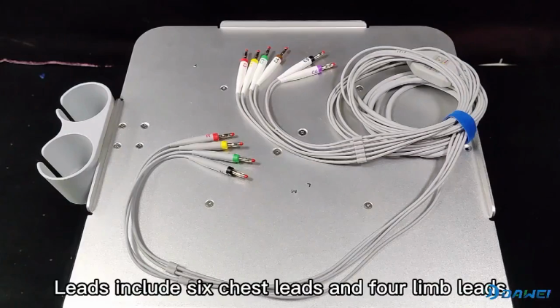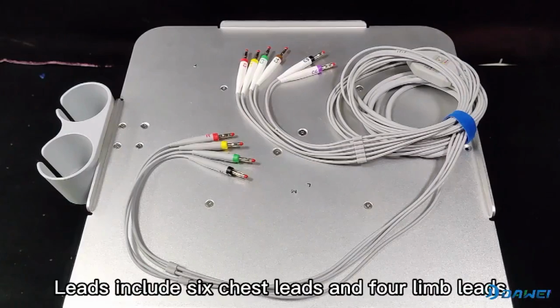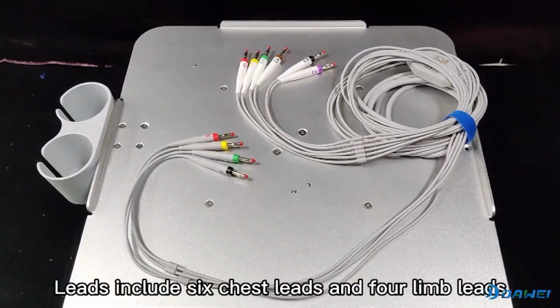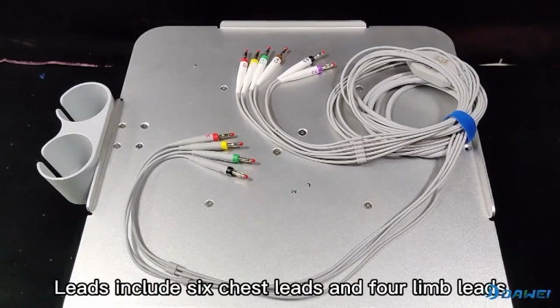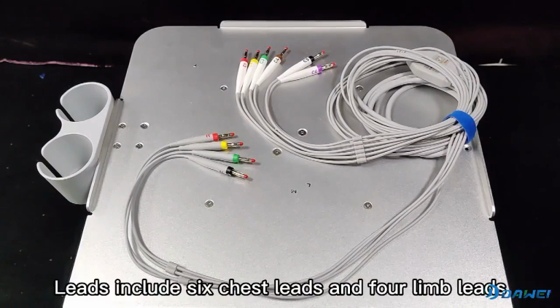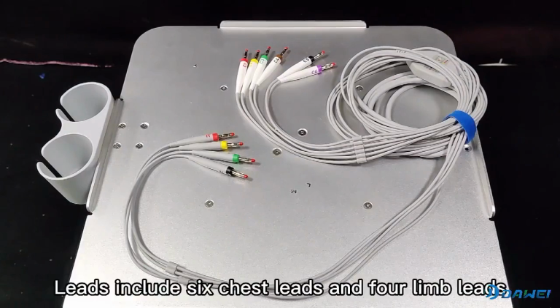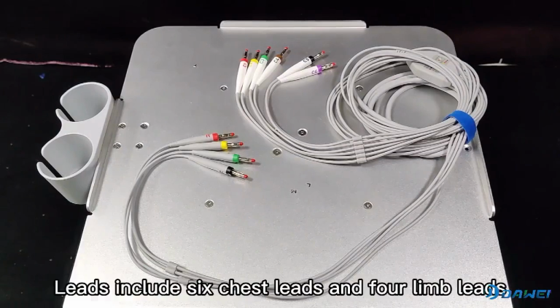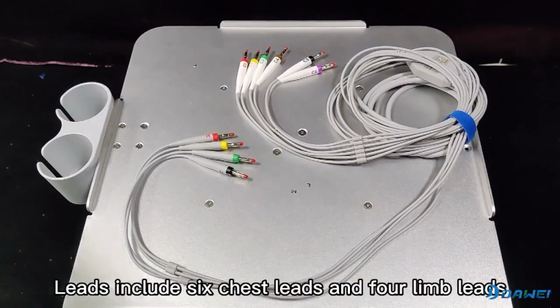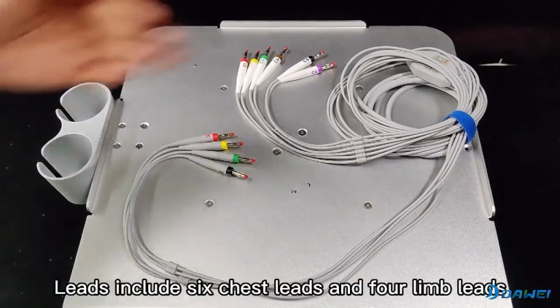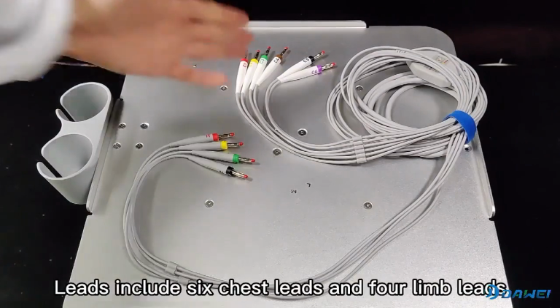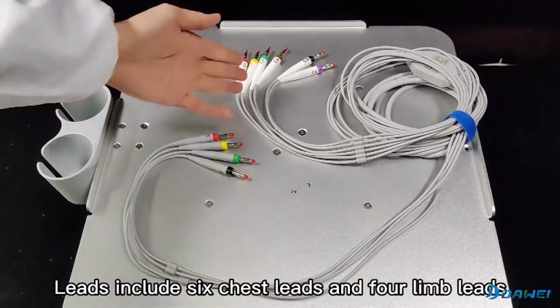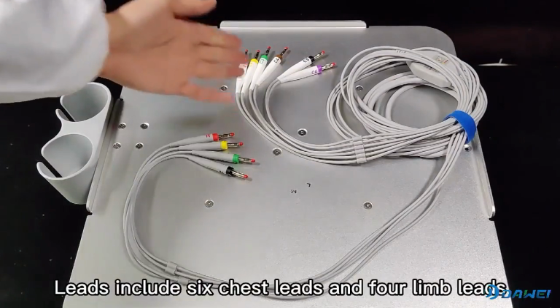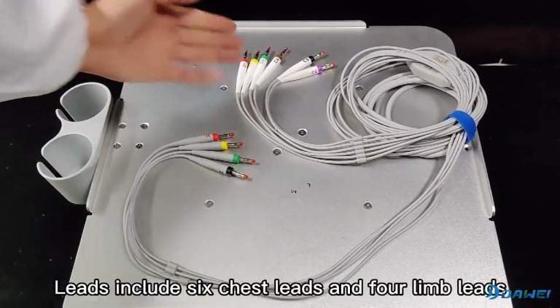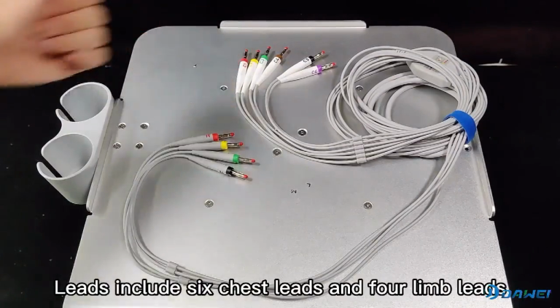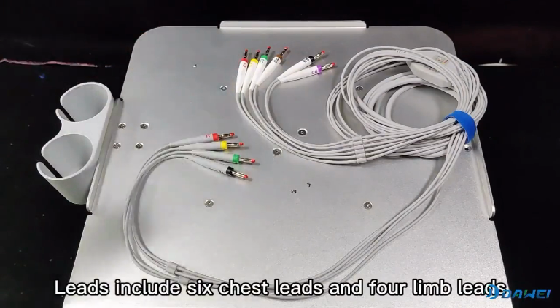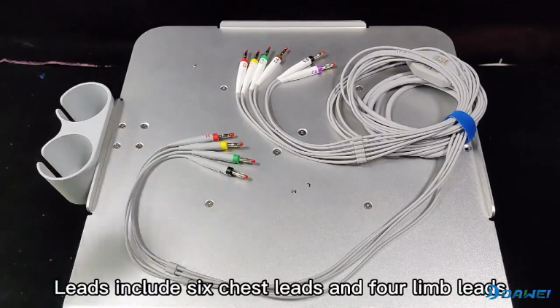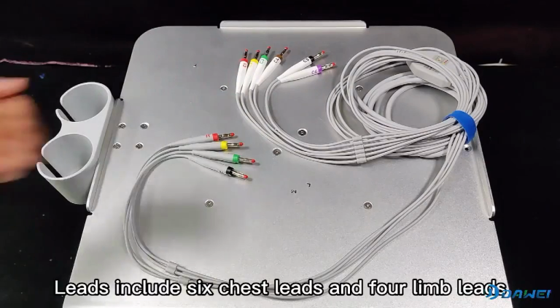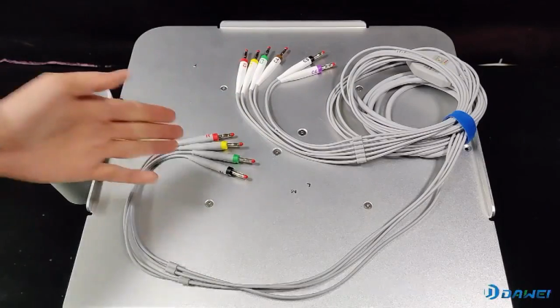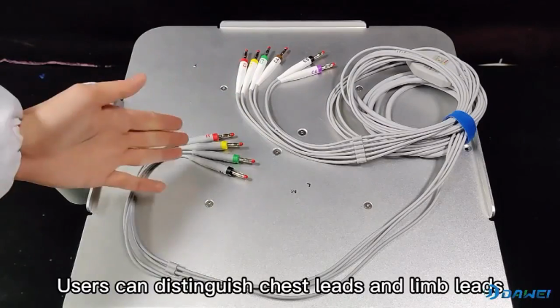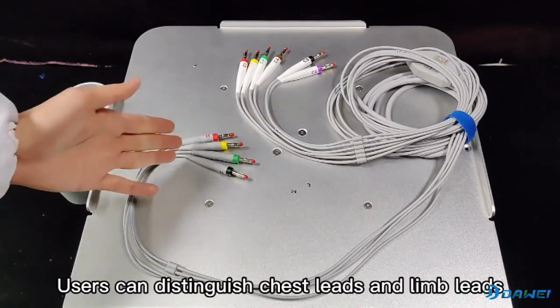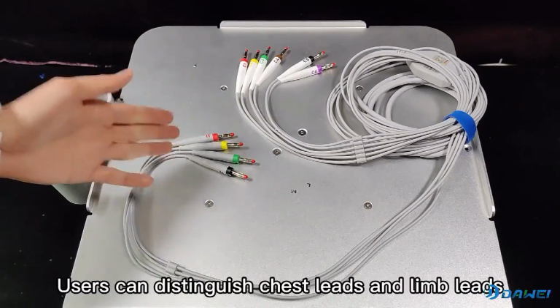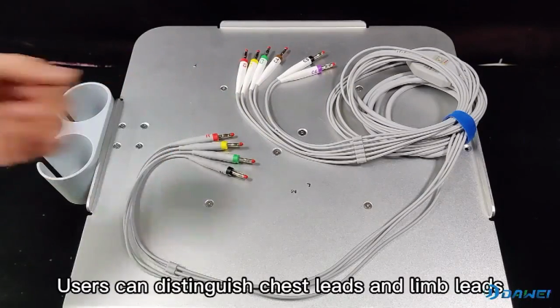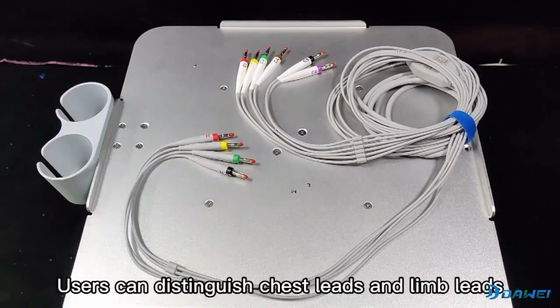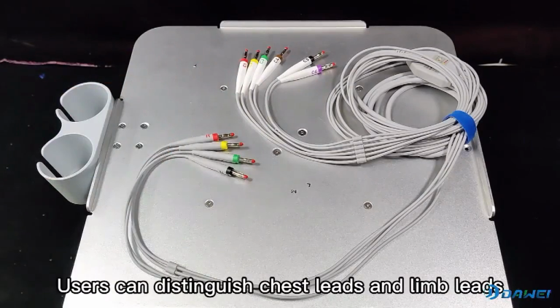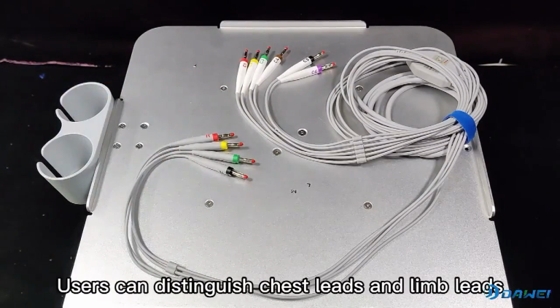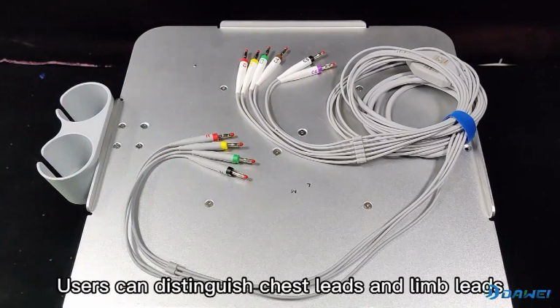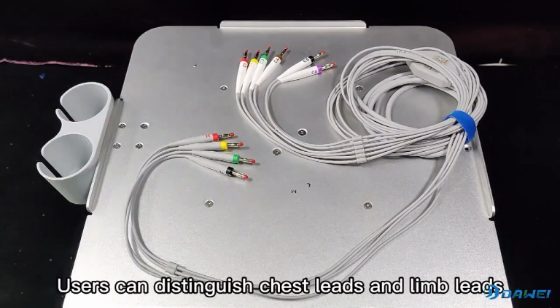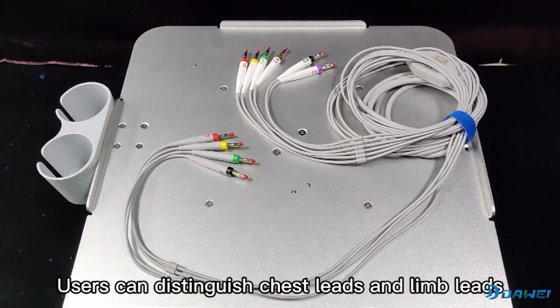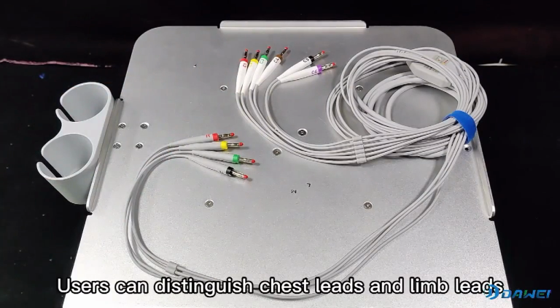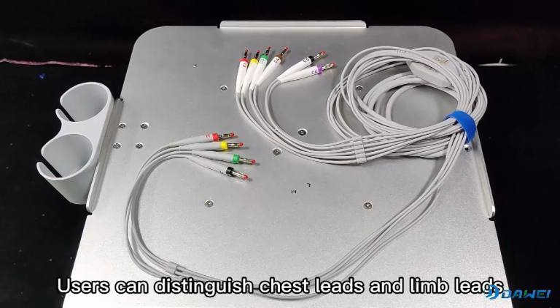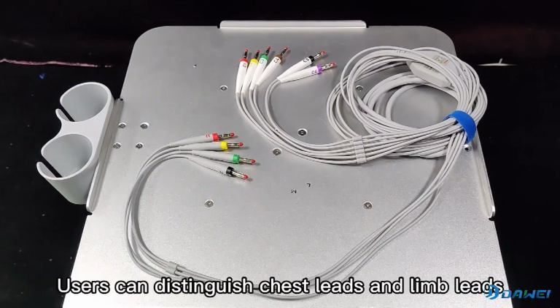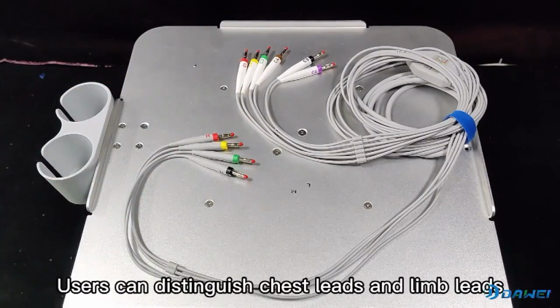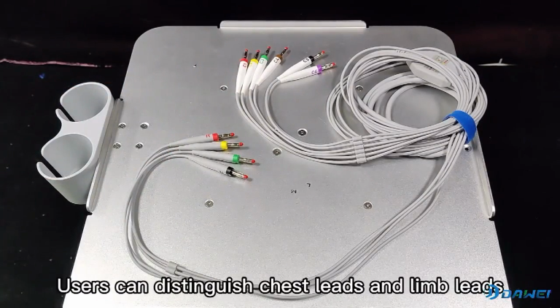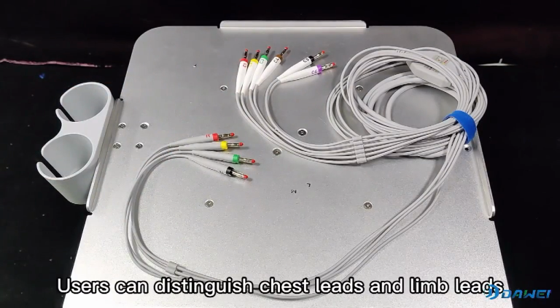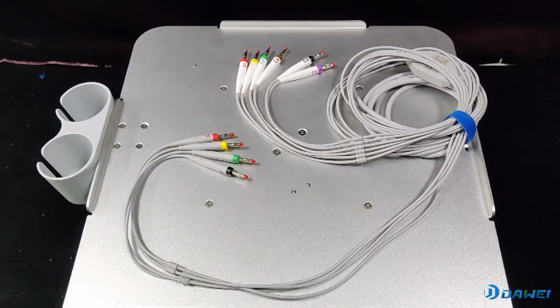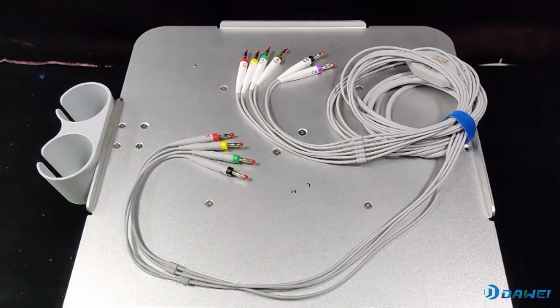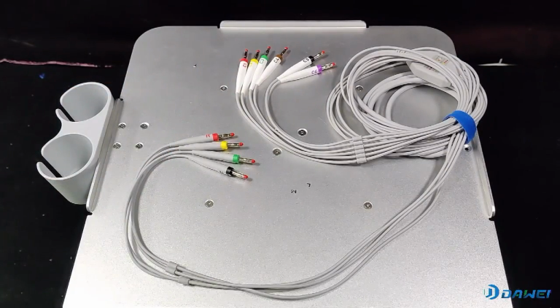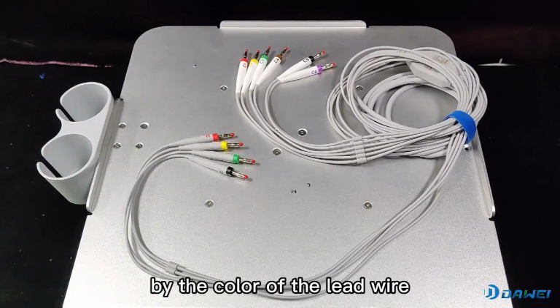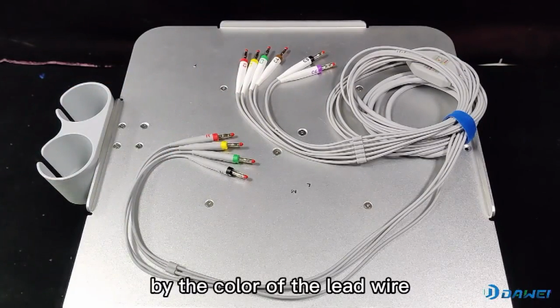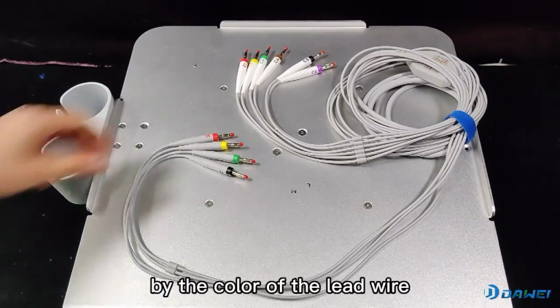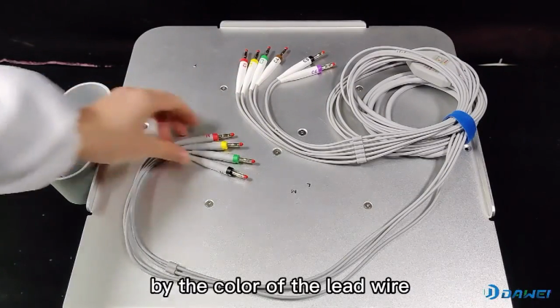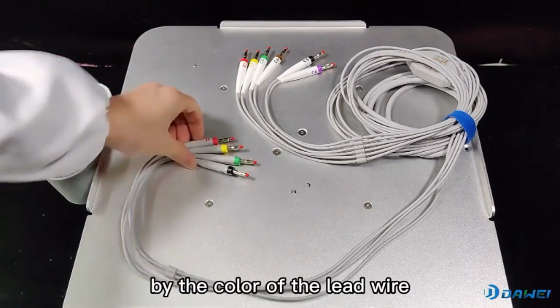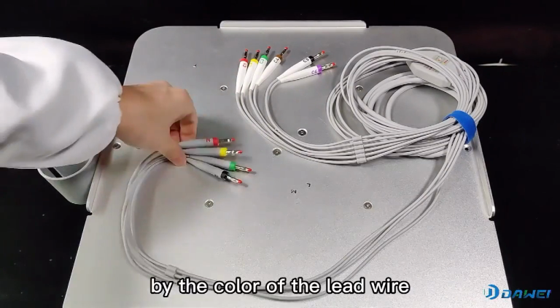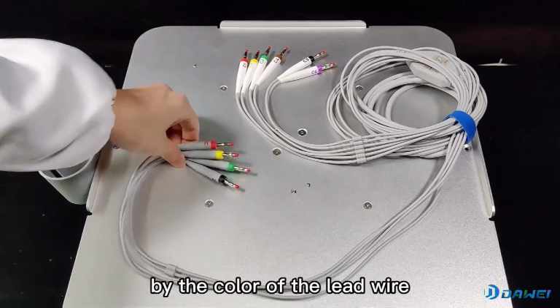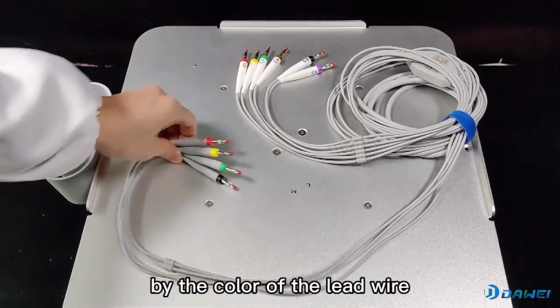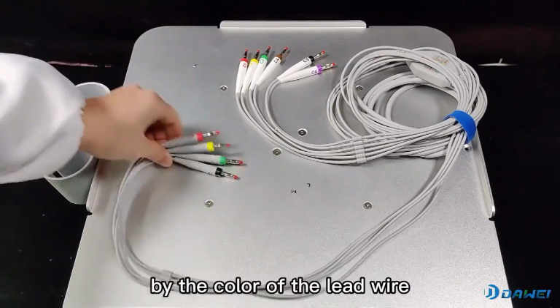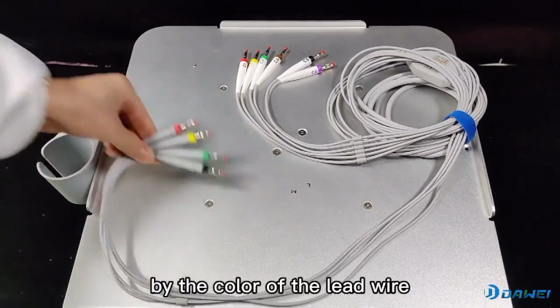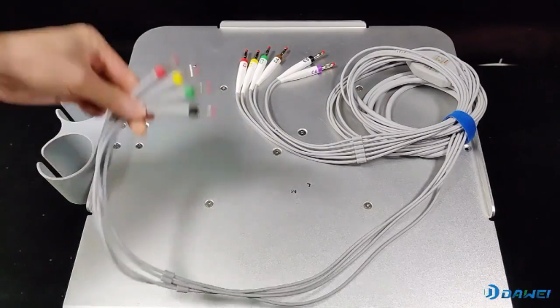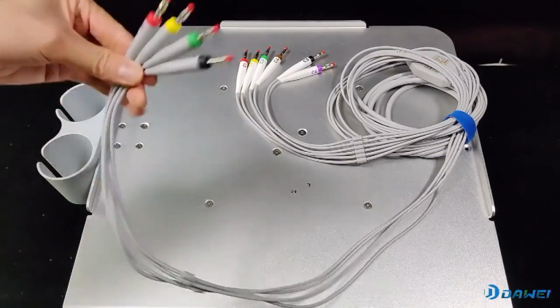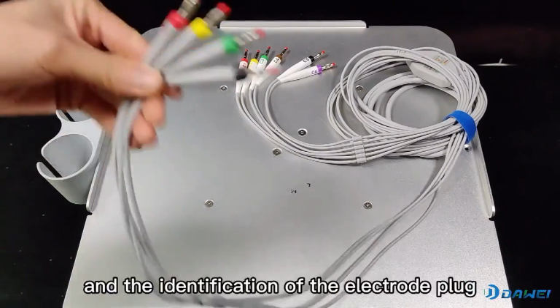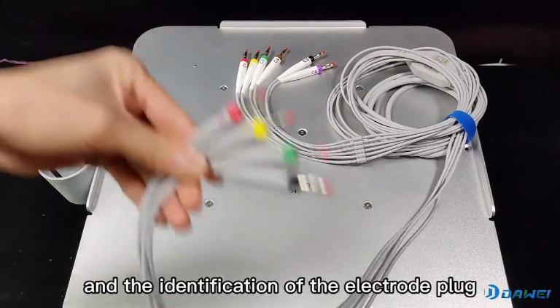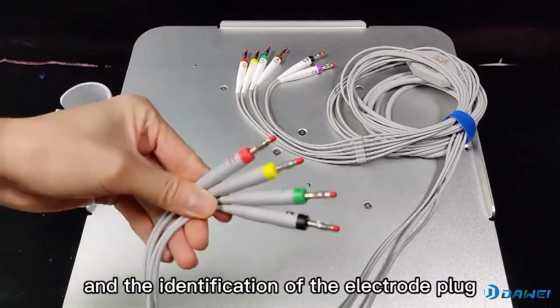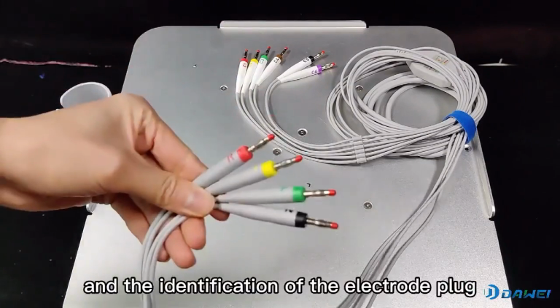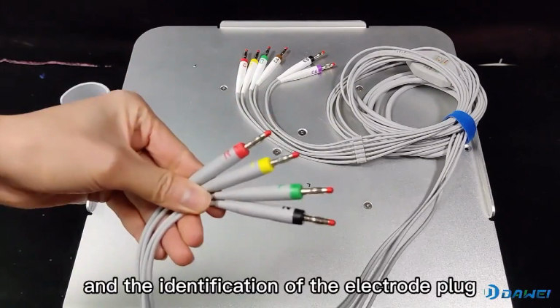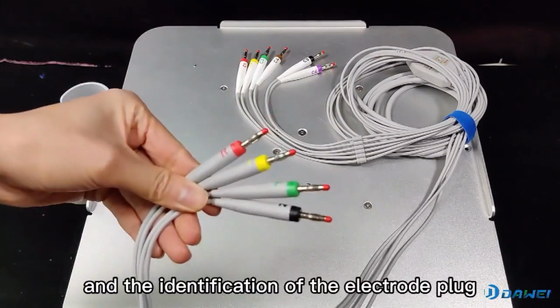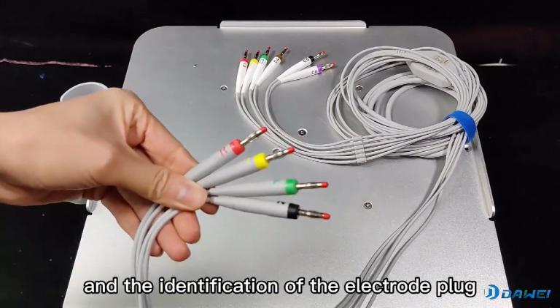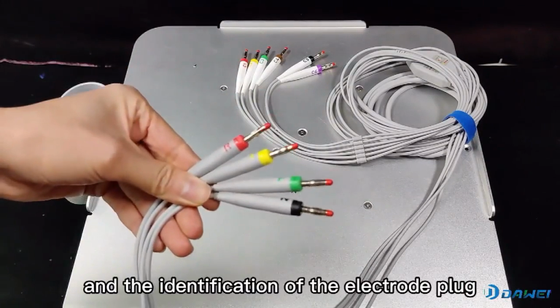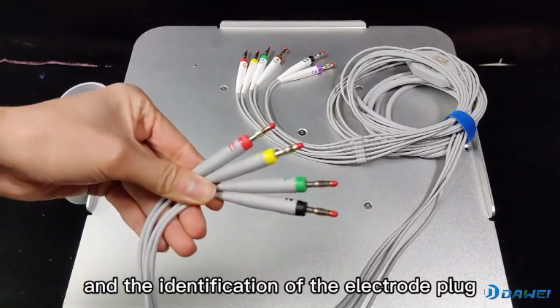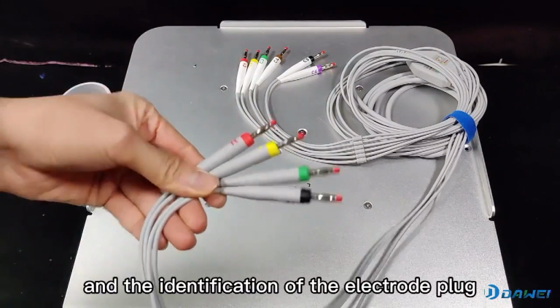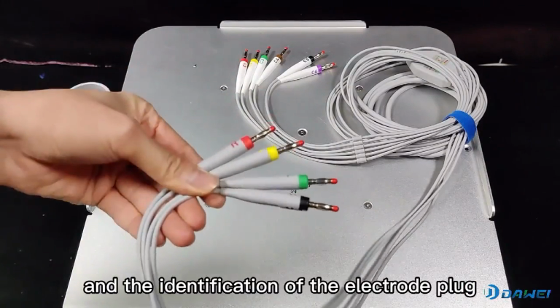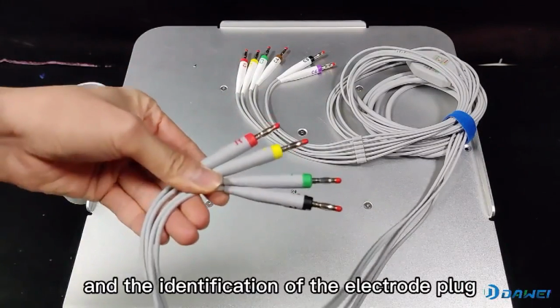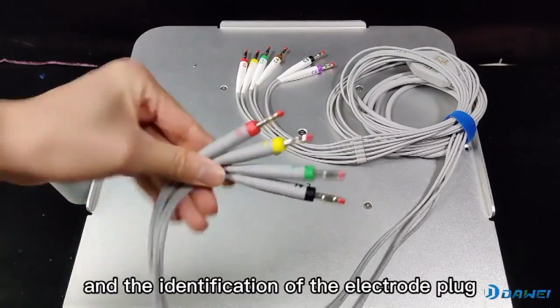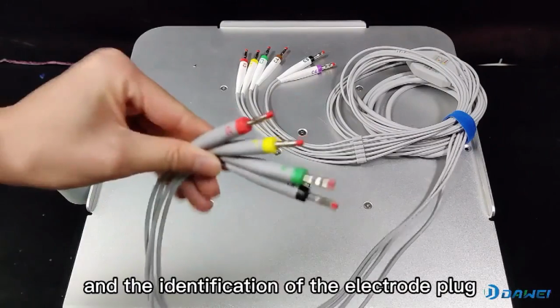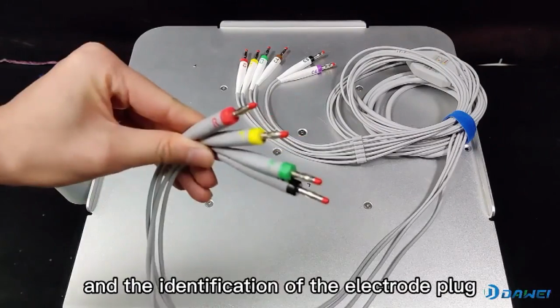Leads include 6 chest leads and 4 limb leads. Users can distinguish chest leads and limb leads by the color of the lead wire and the identification of the electrode plug.